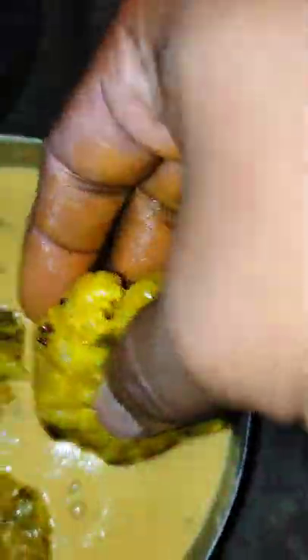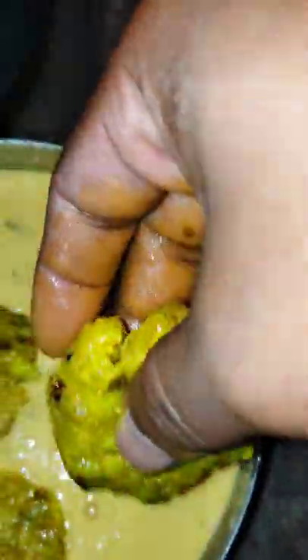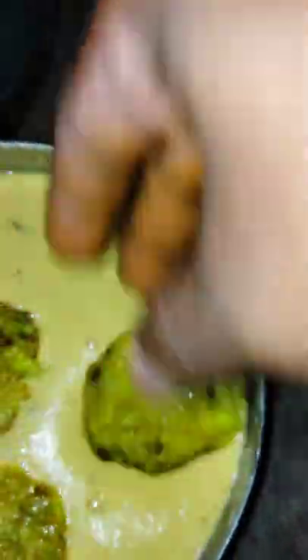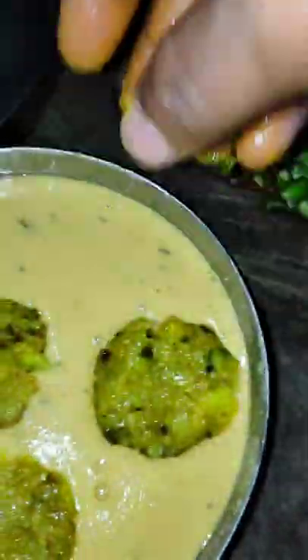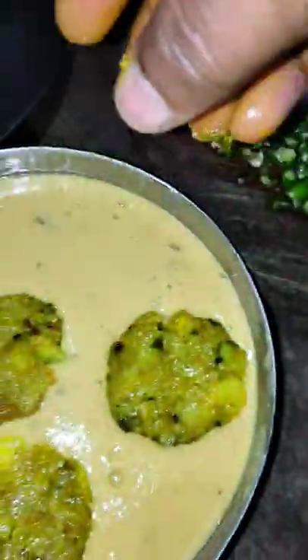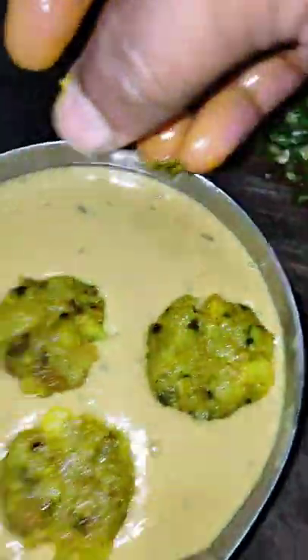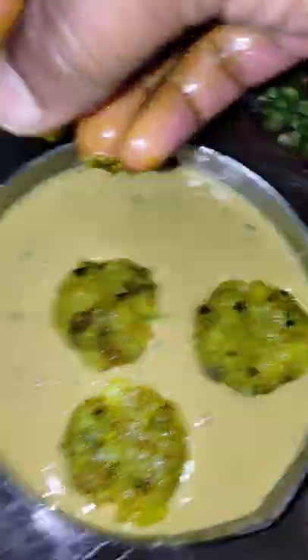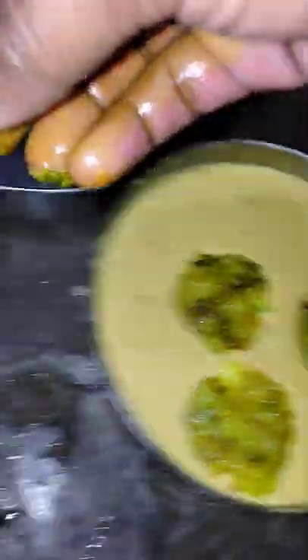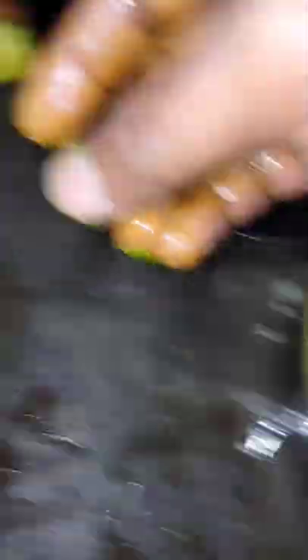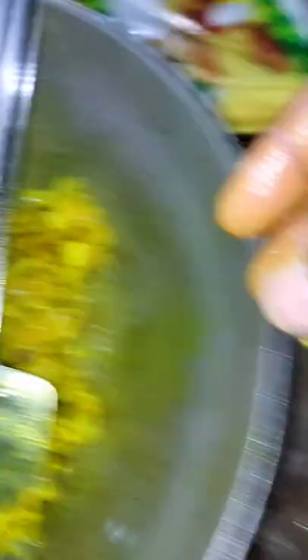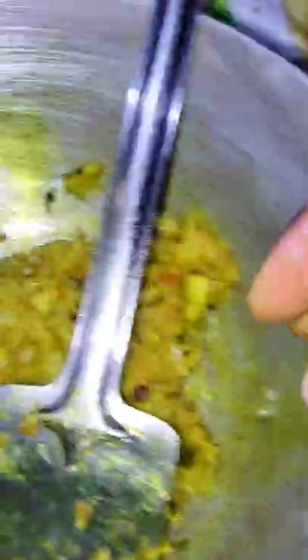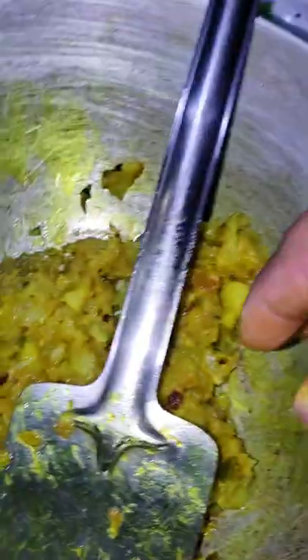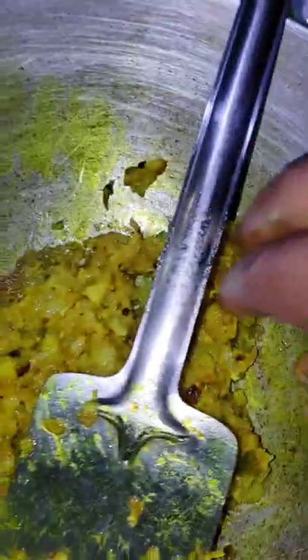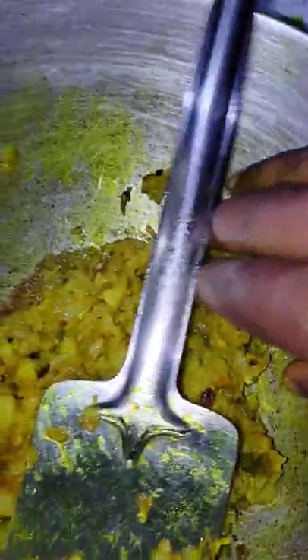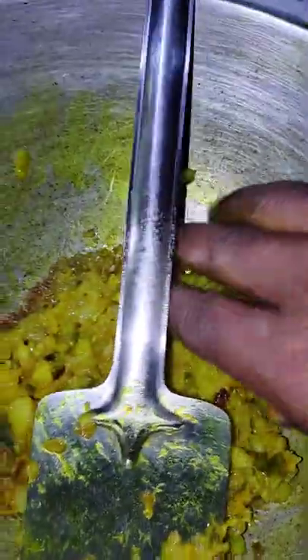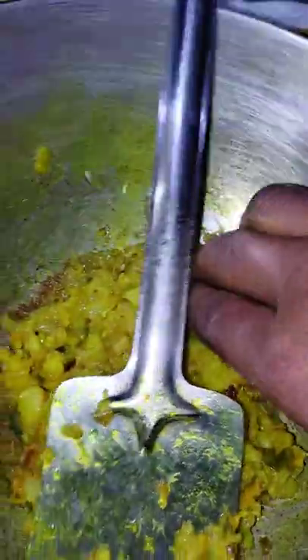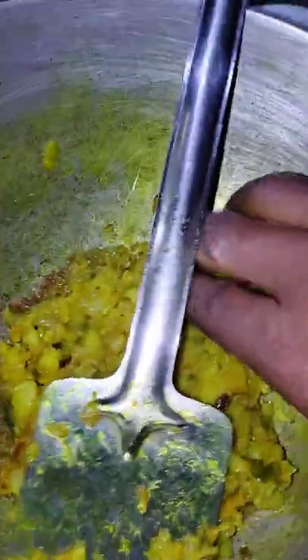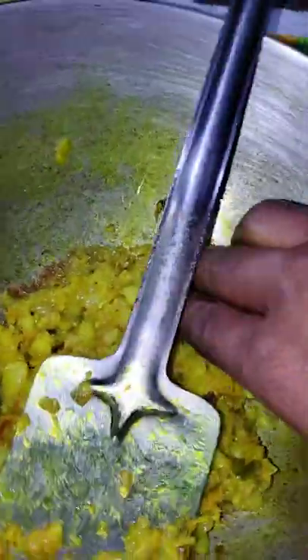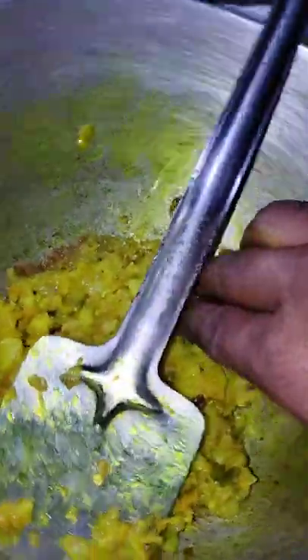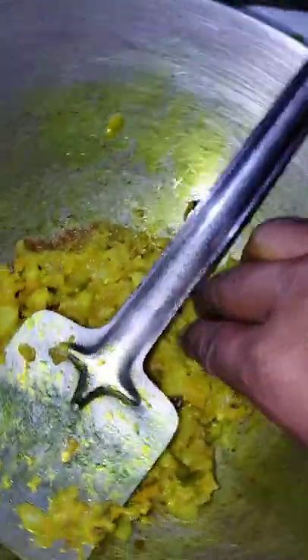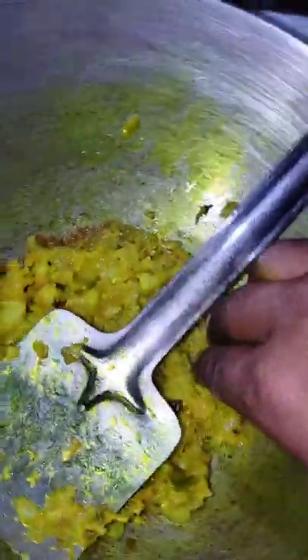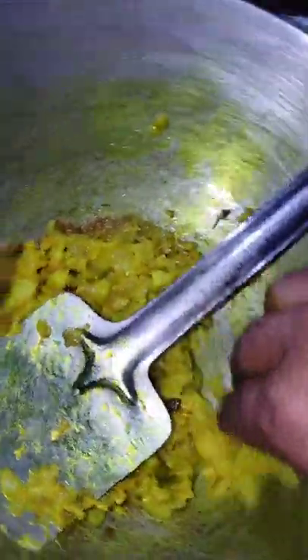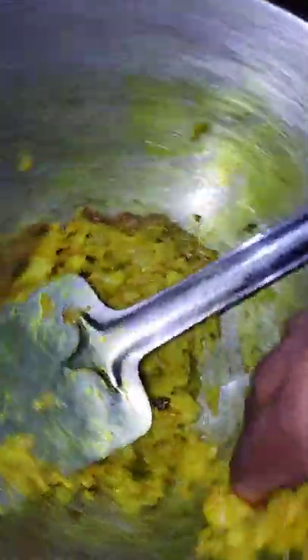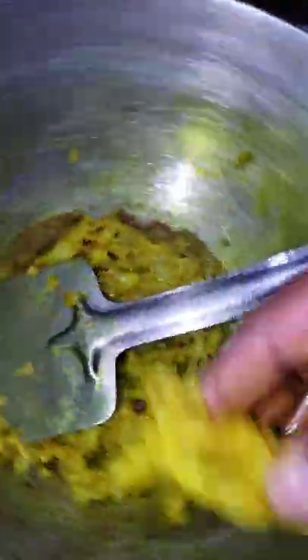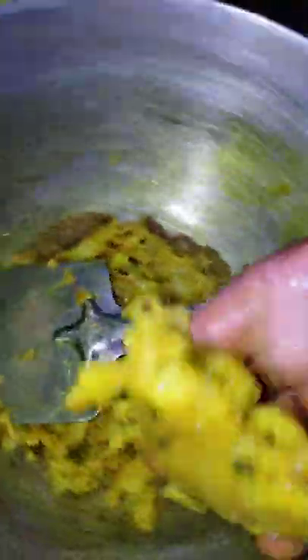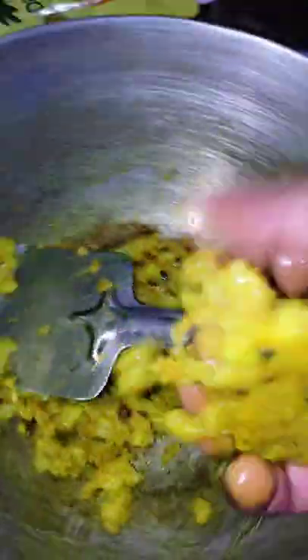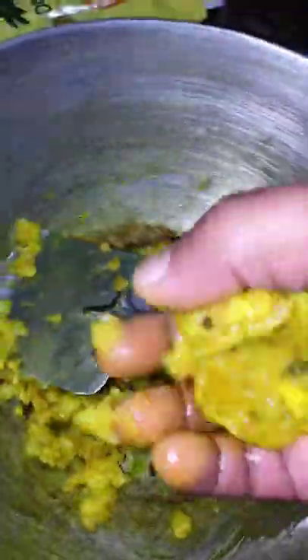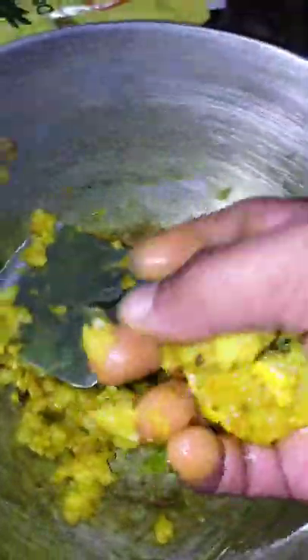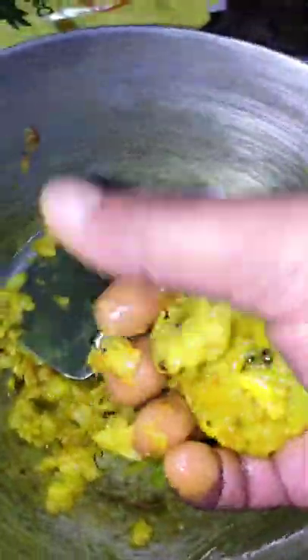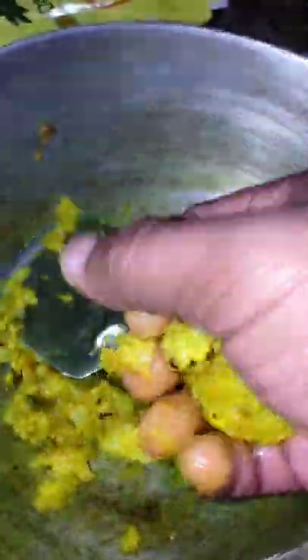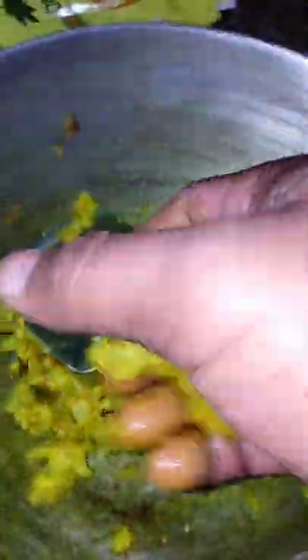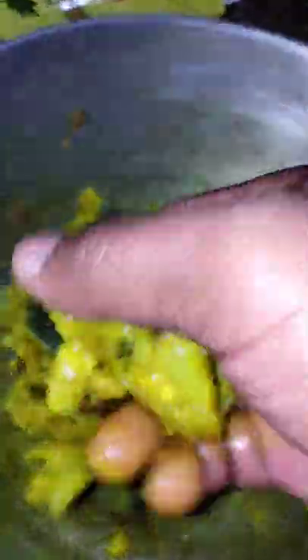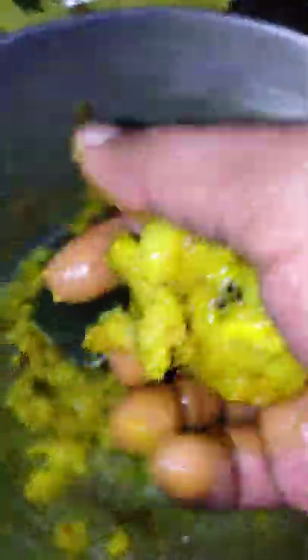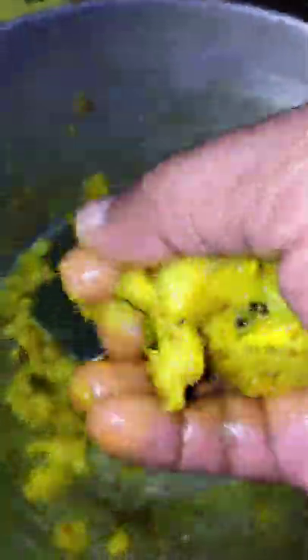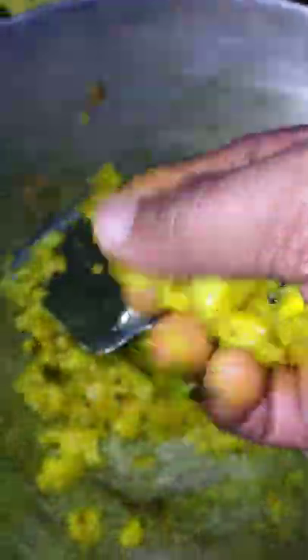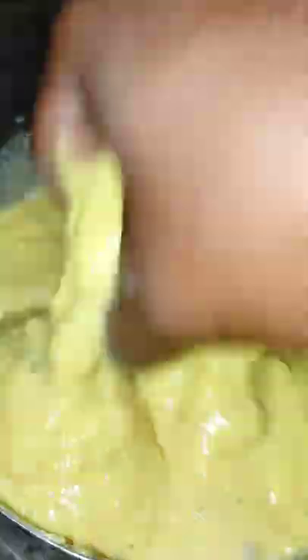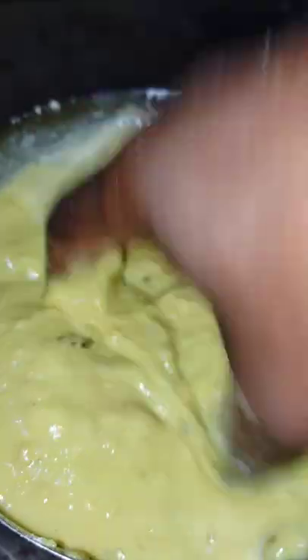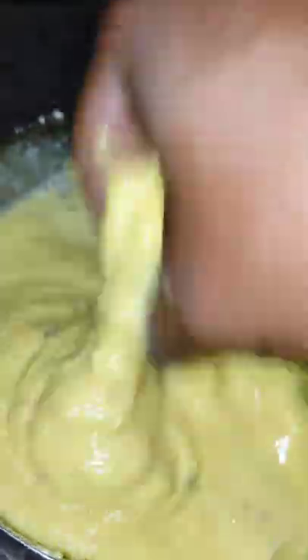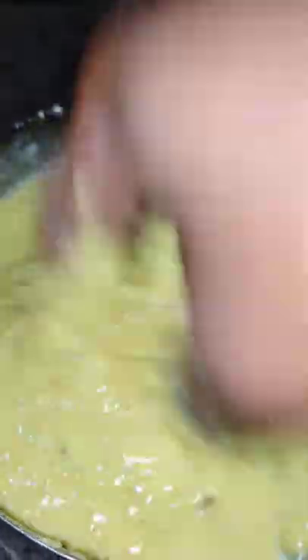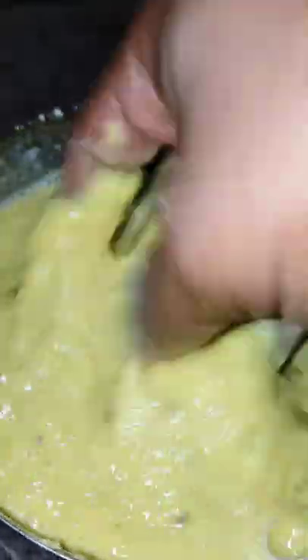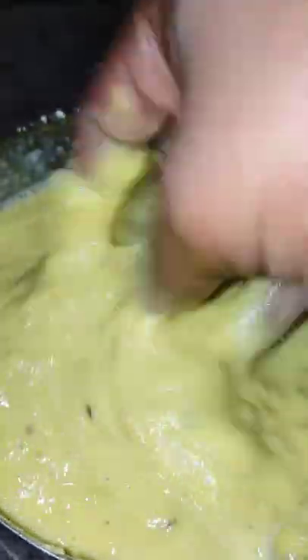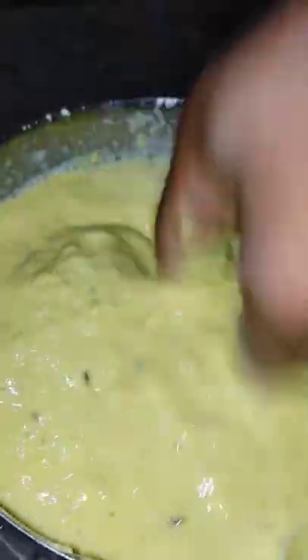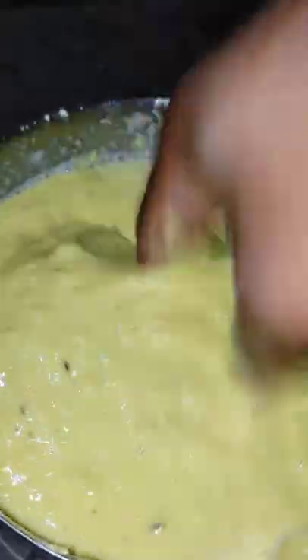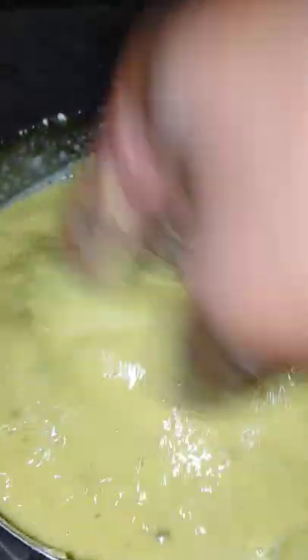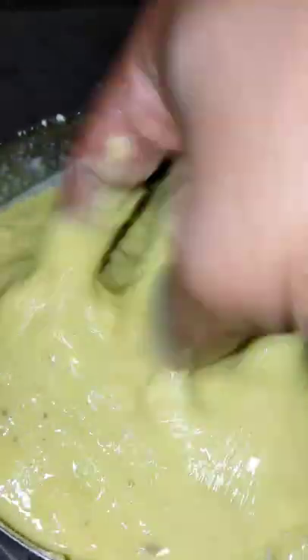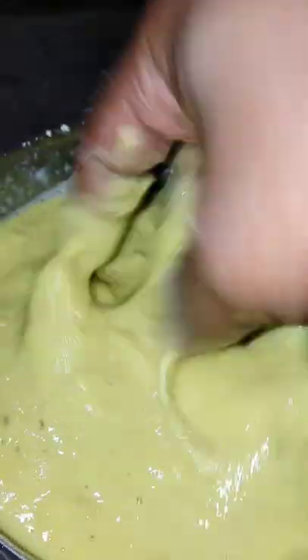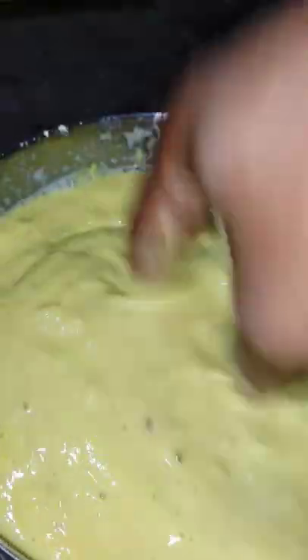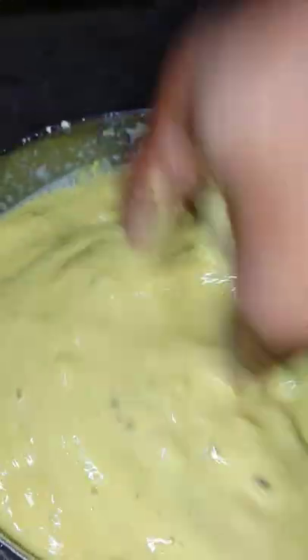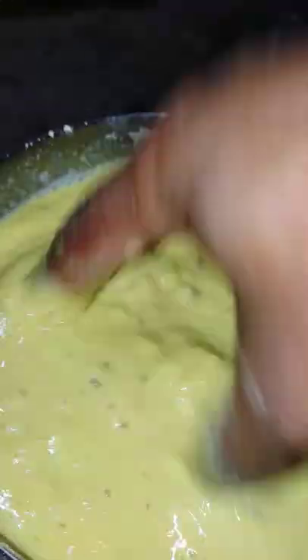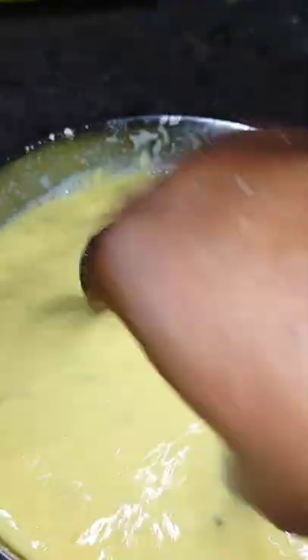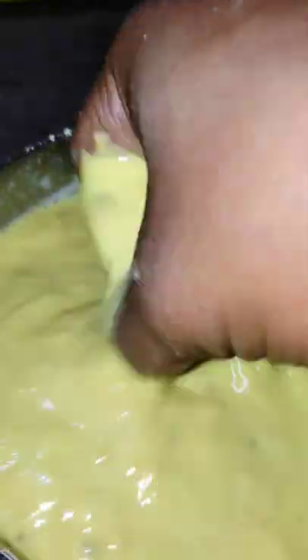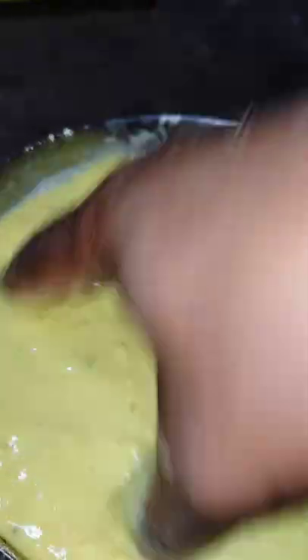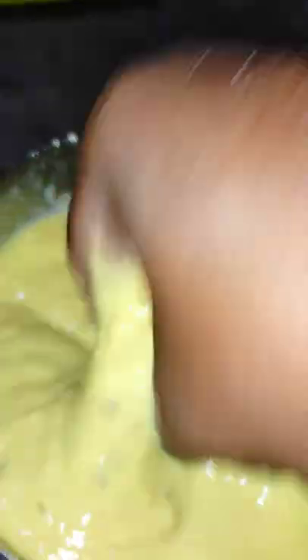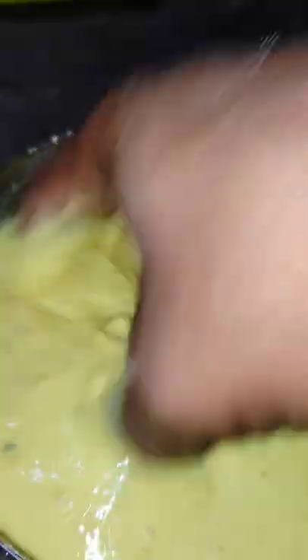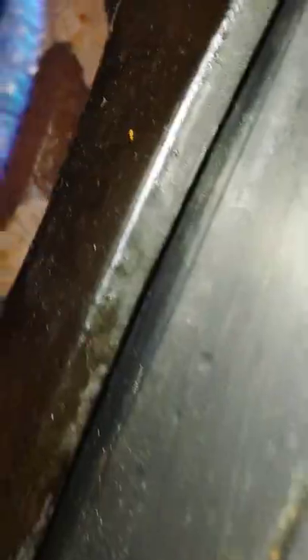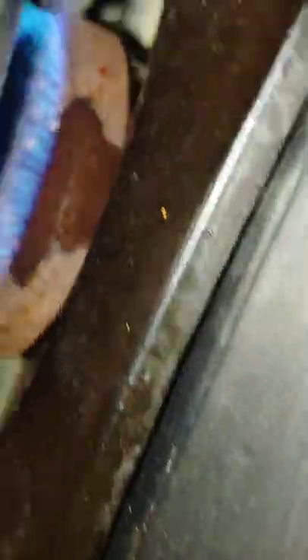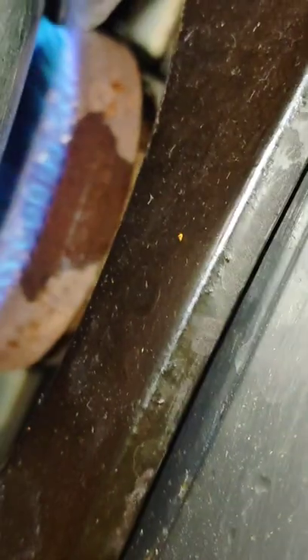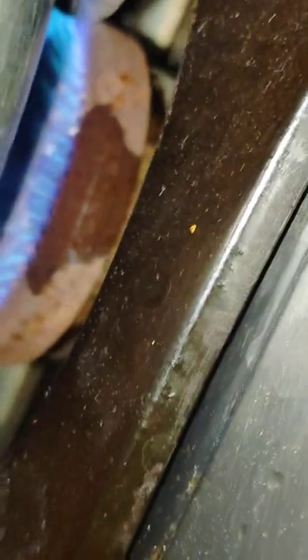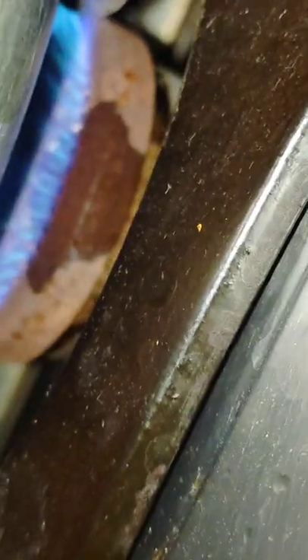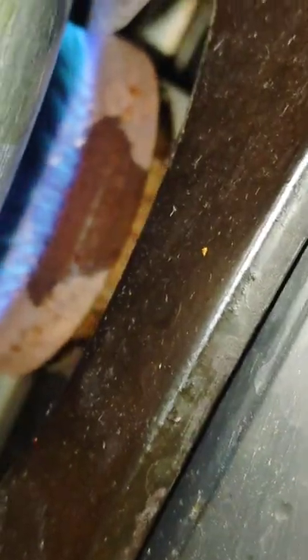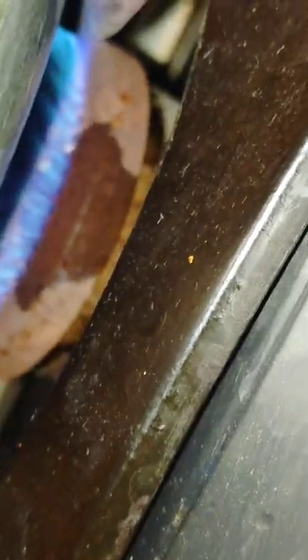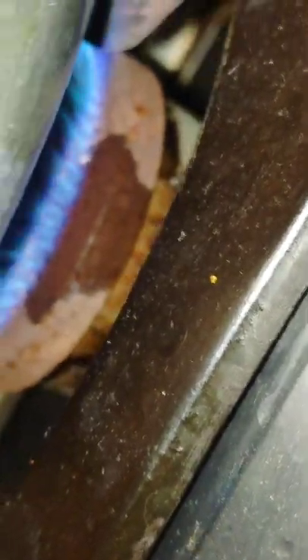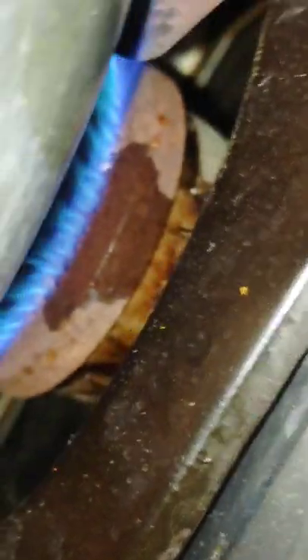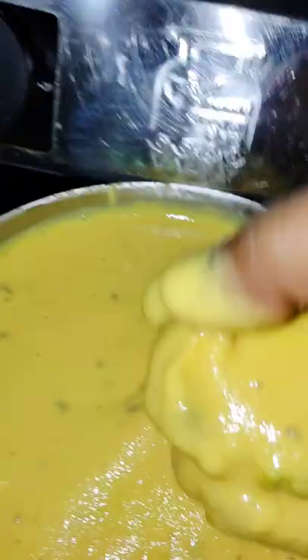Then we add to the salt. This is how we put it in the heat.